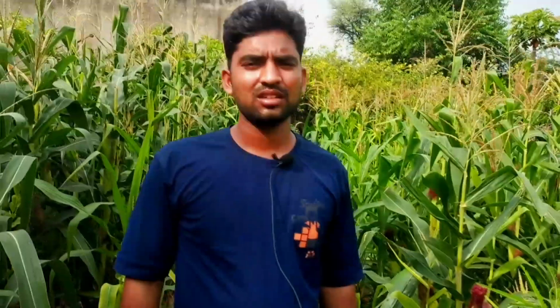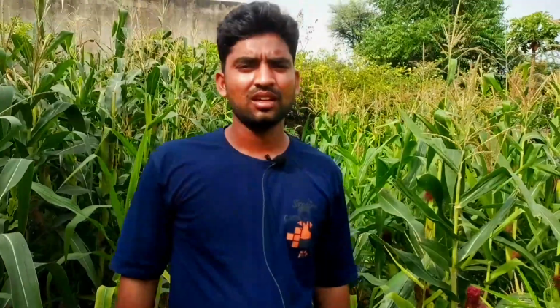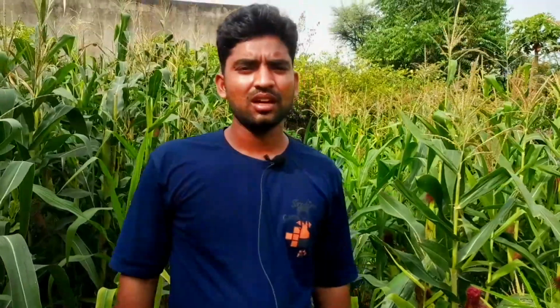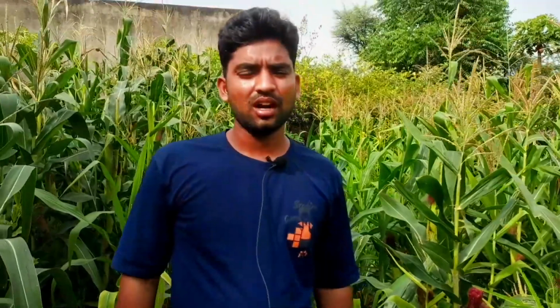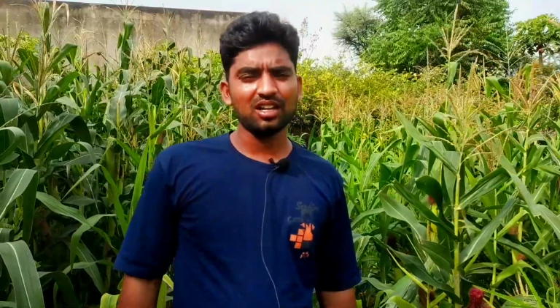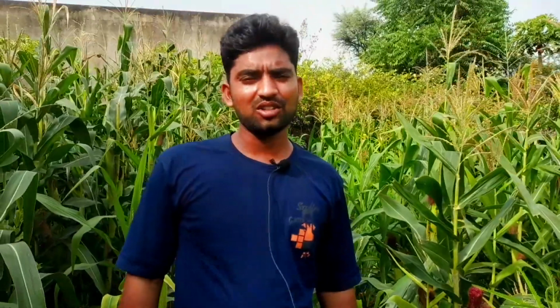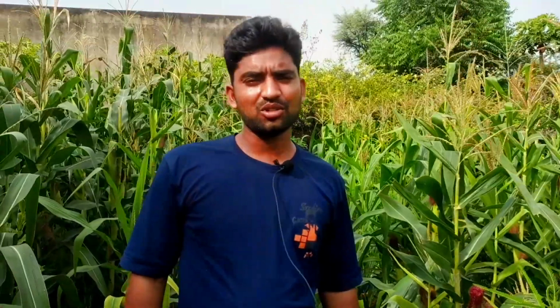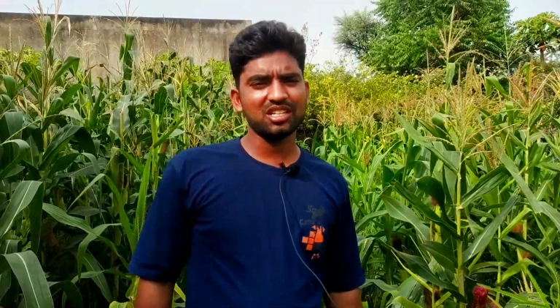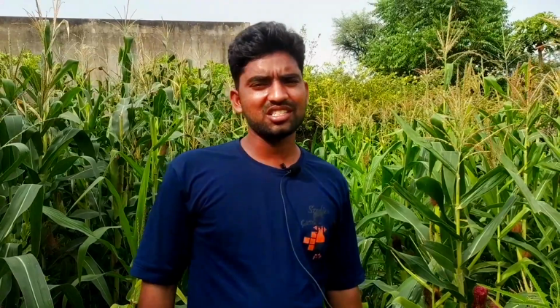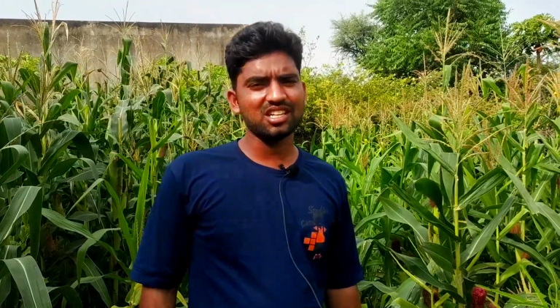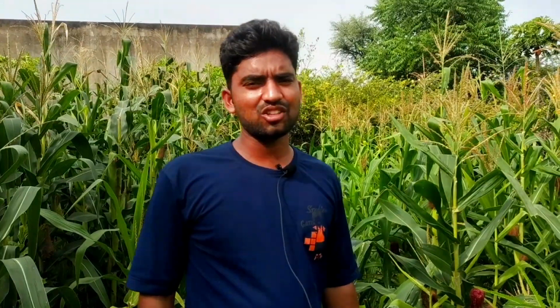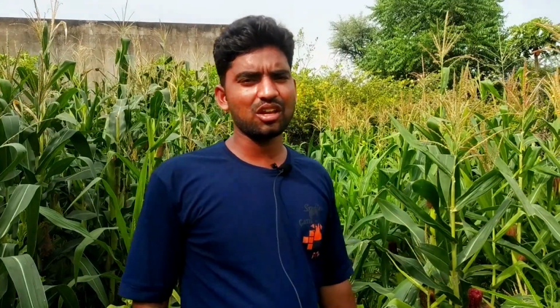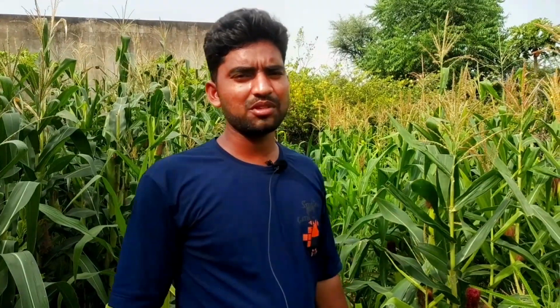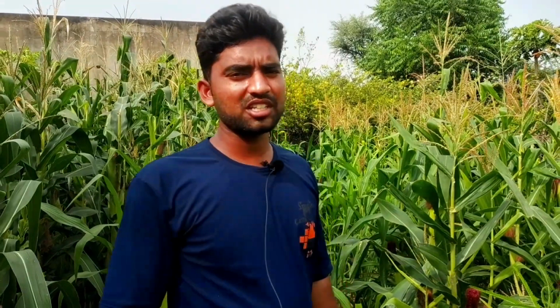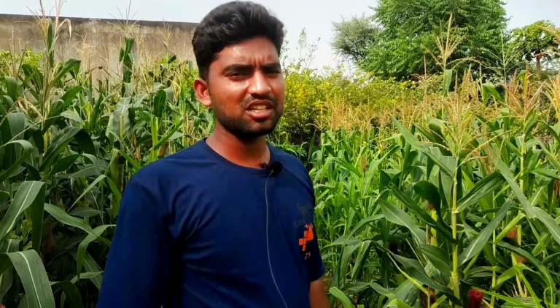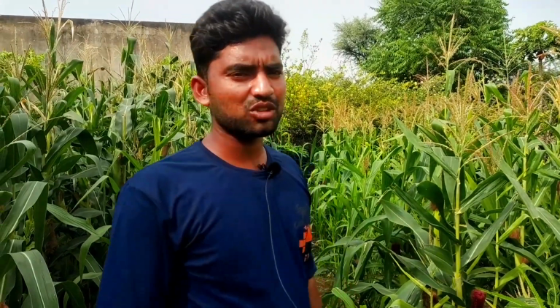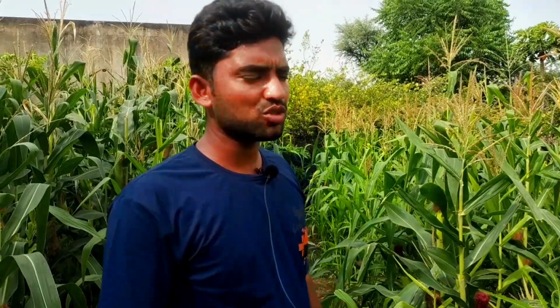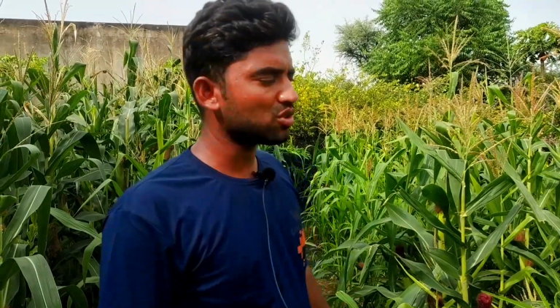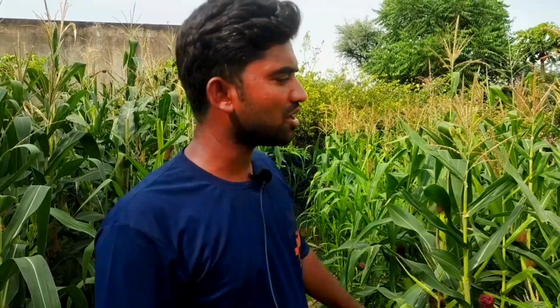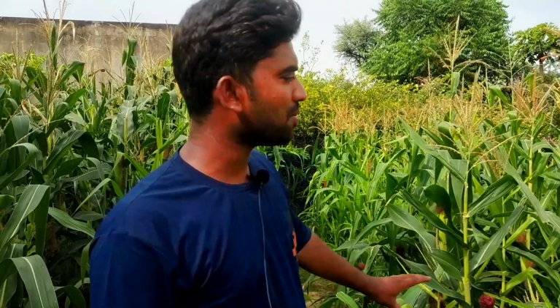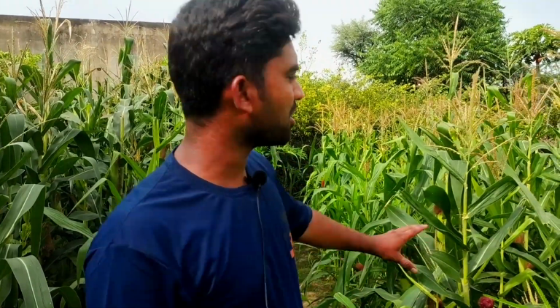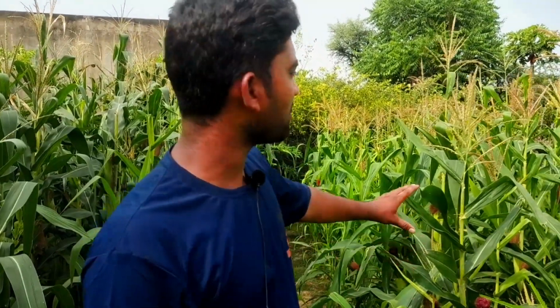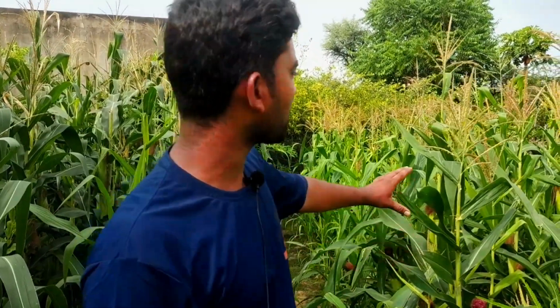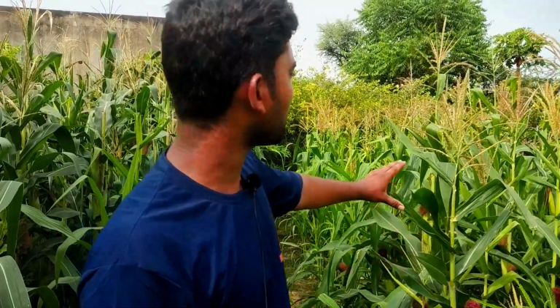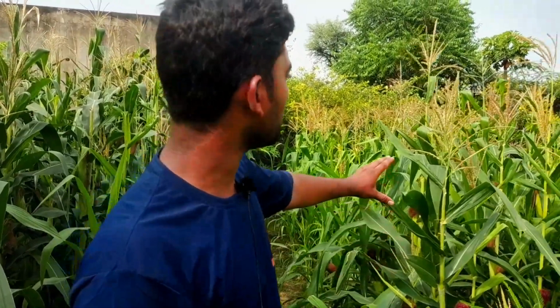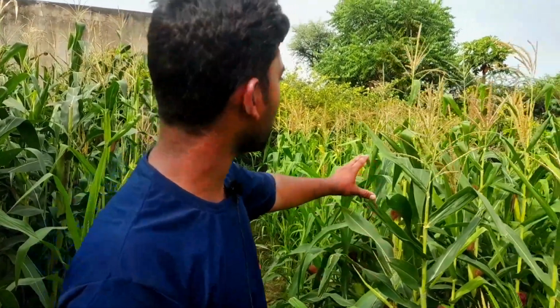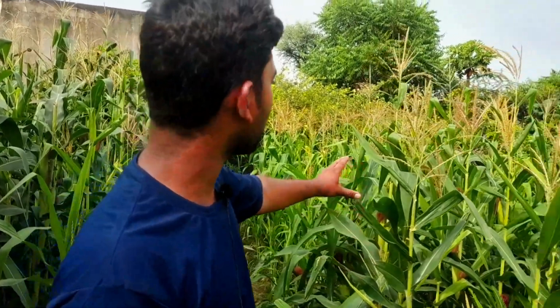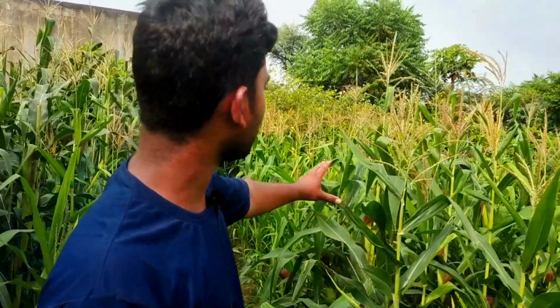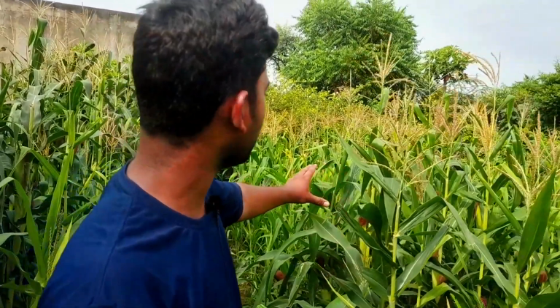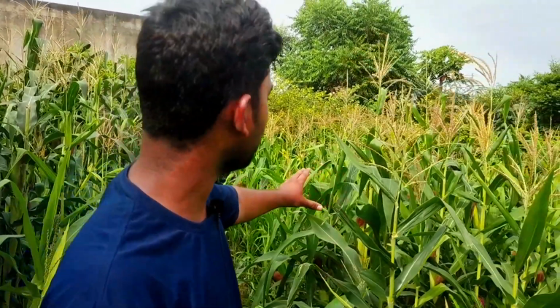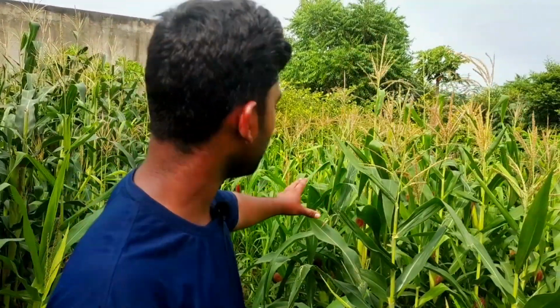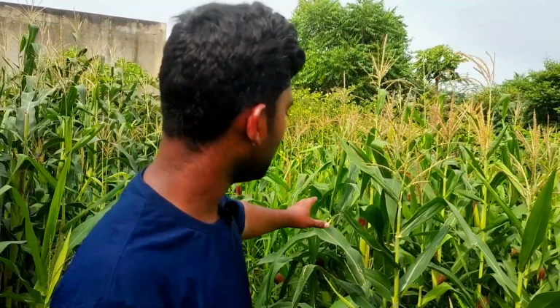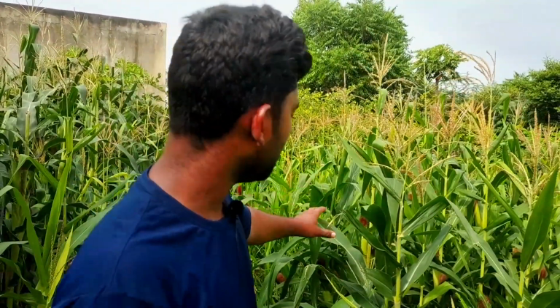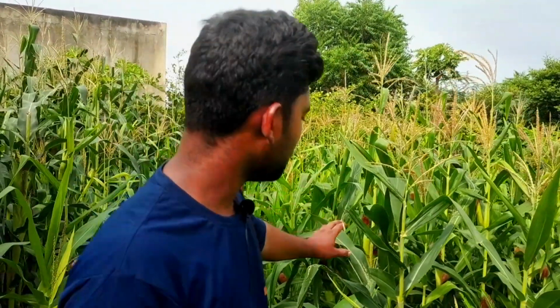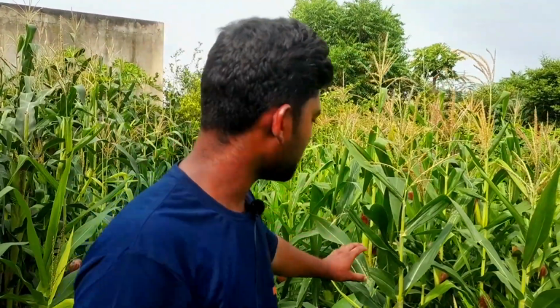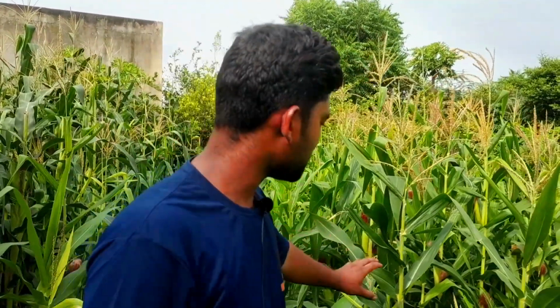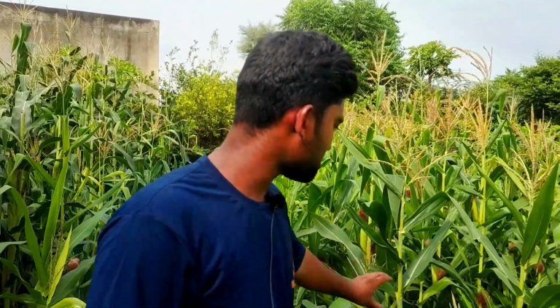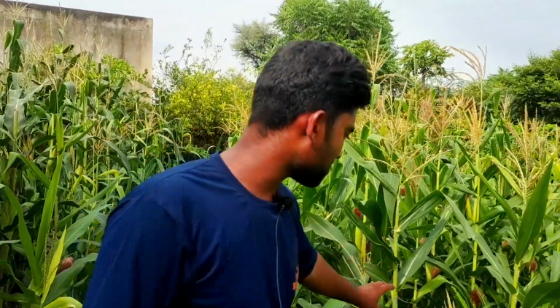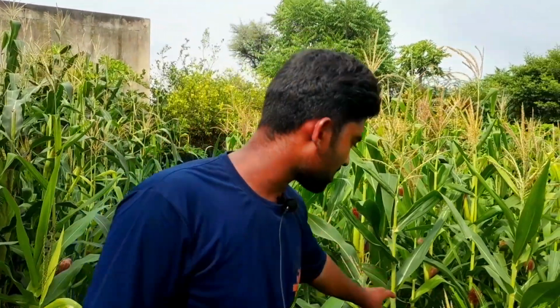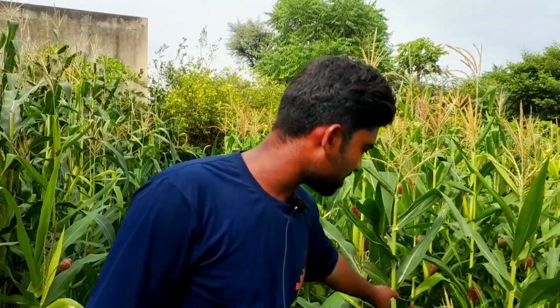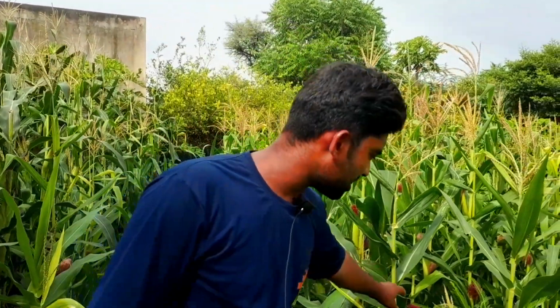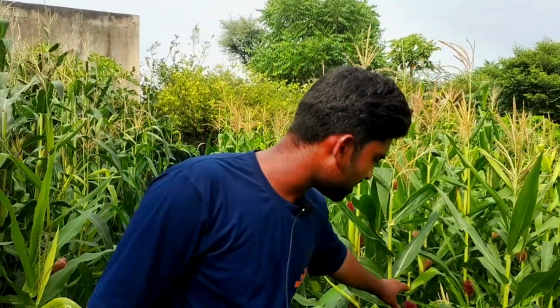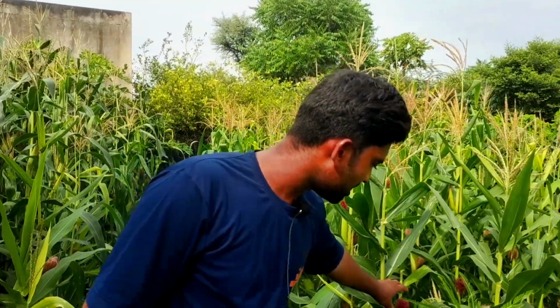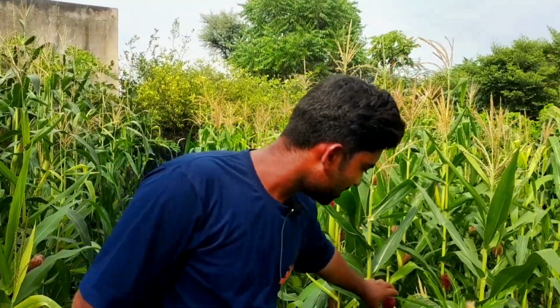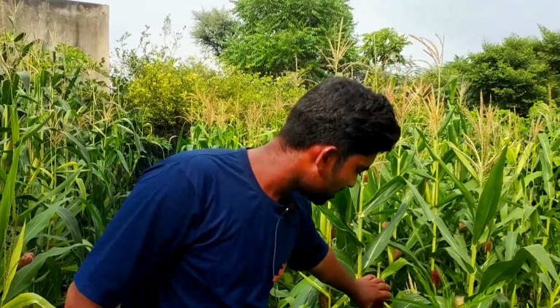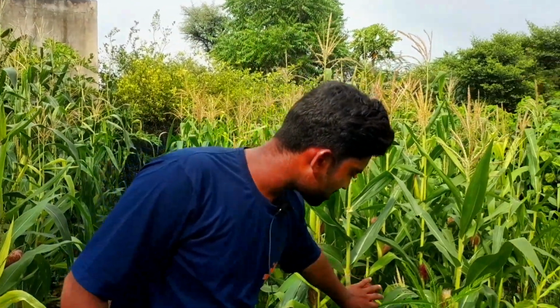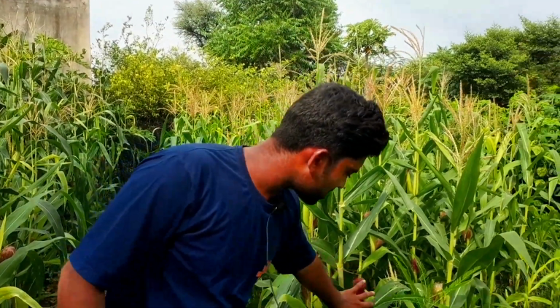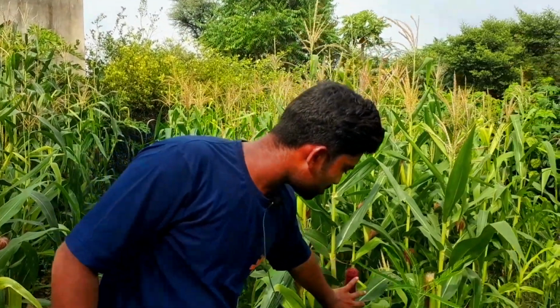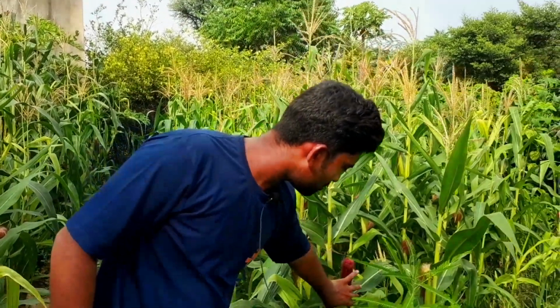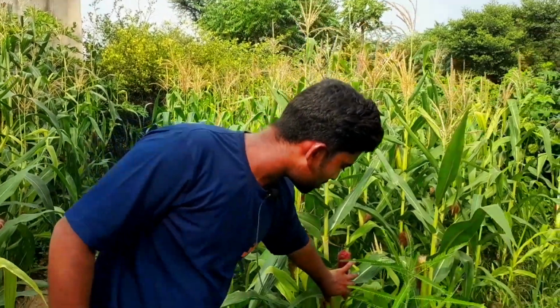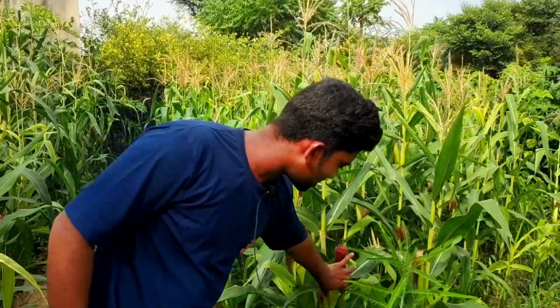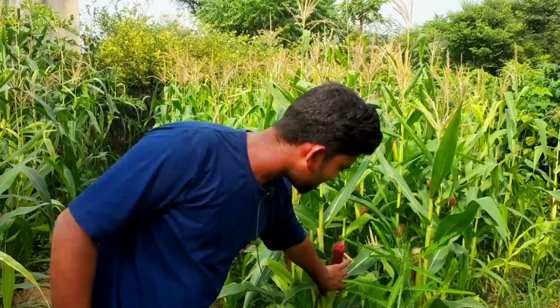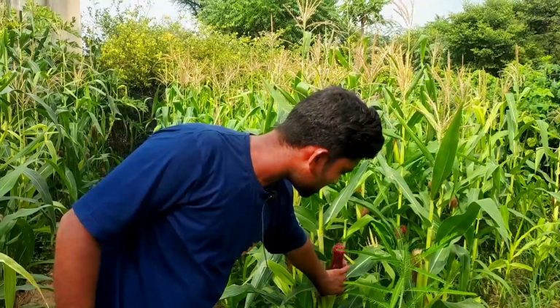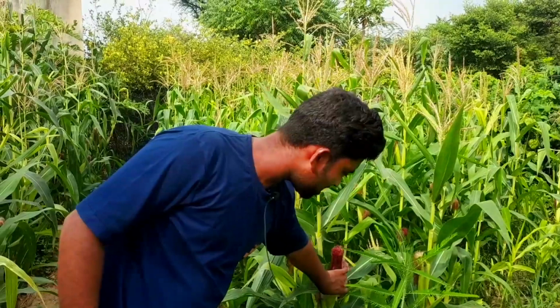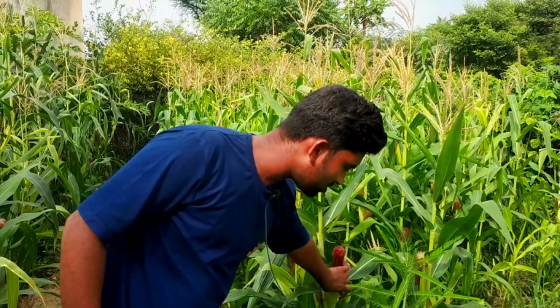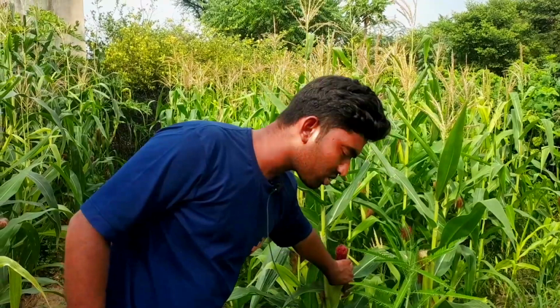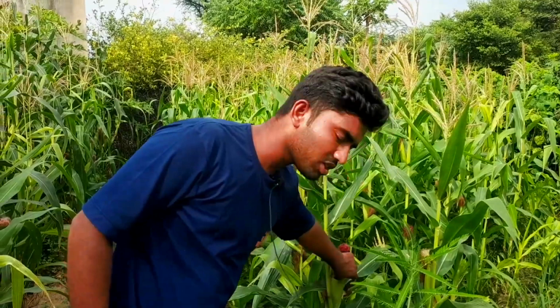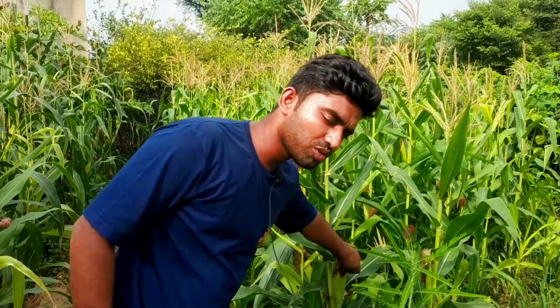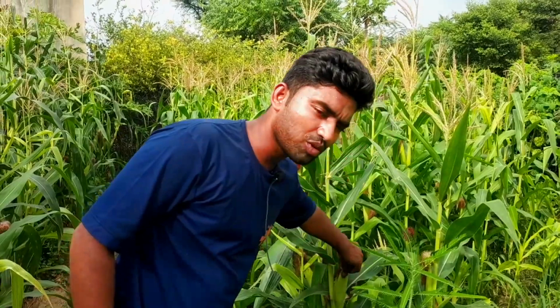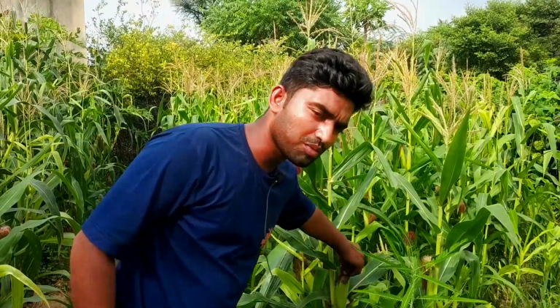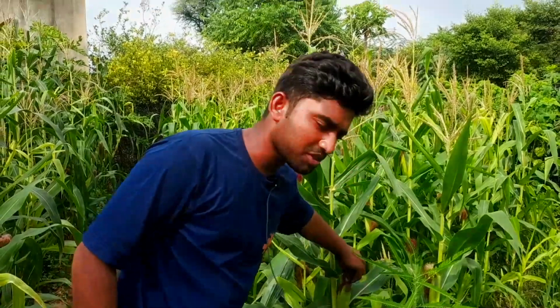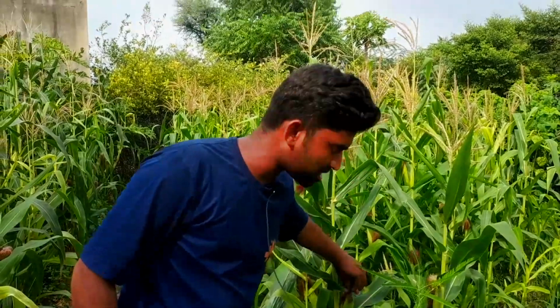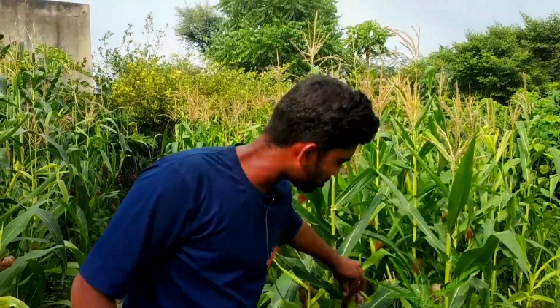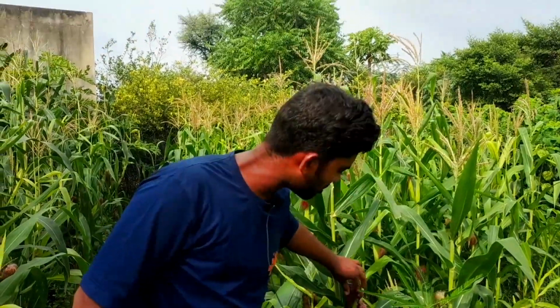Yes, Kisan Sathiyo, you can see that I have a Kisan Mekkai. This is Kisan Mekkai. The size of Kisan Mekkai is small.